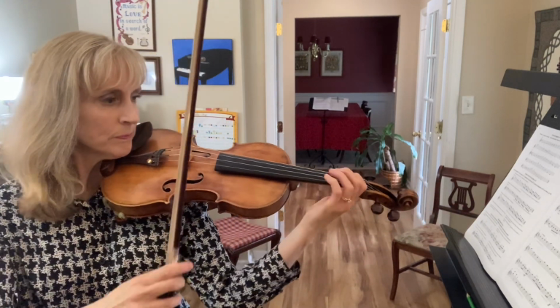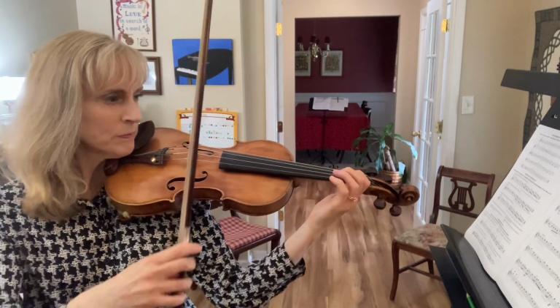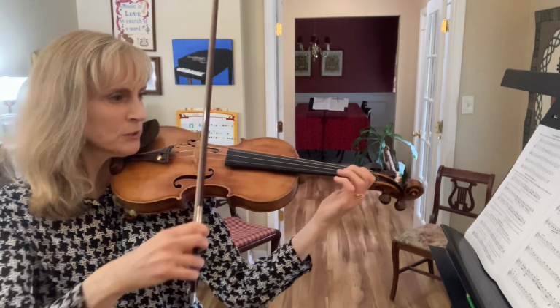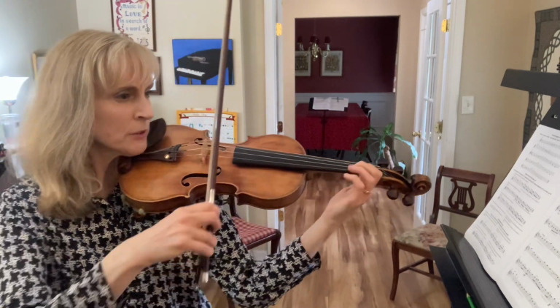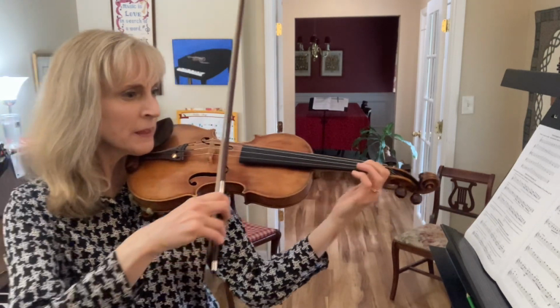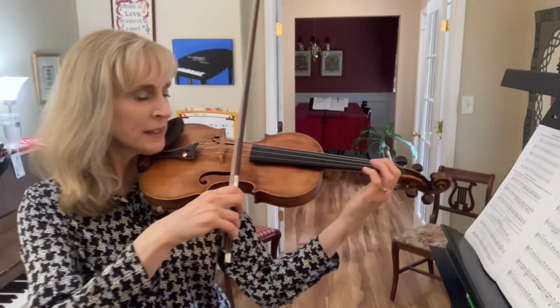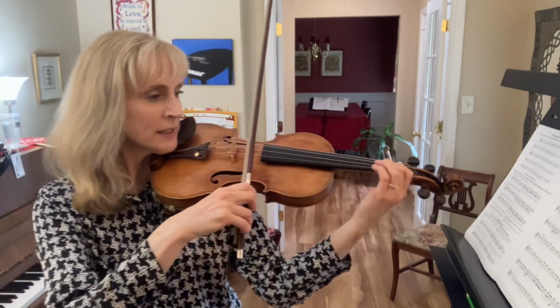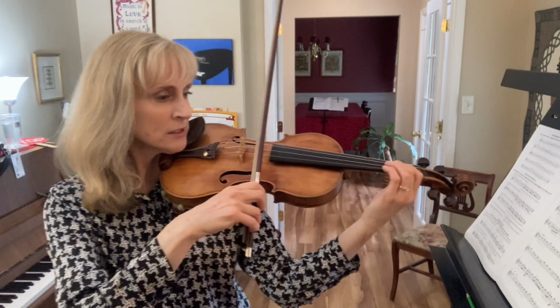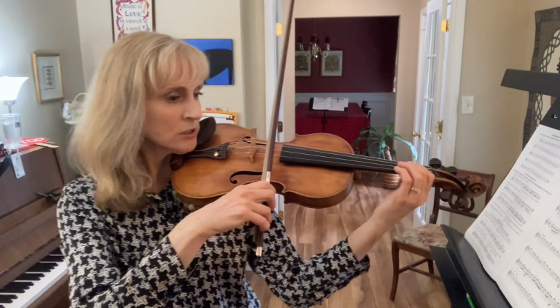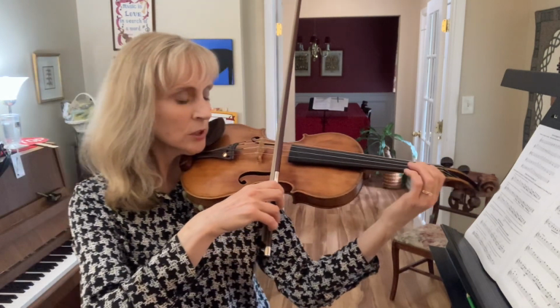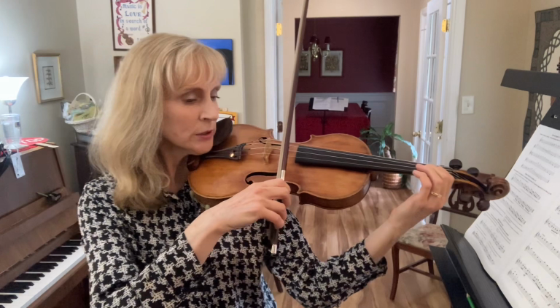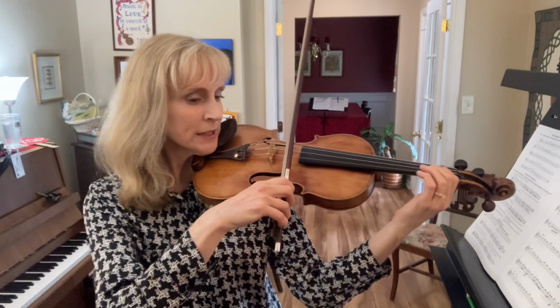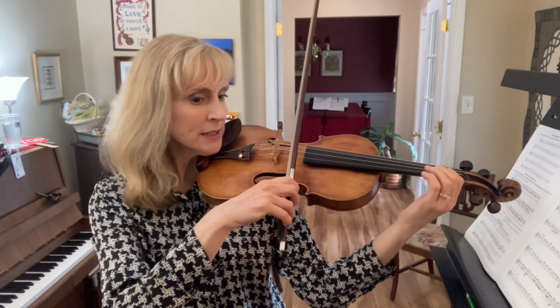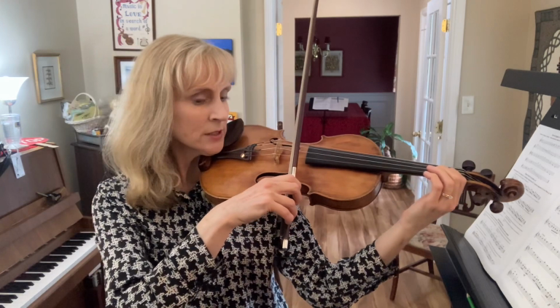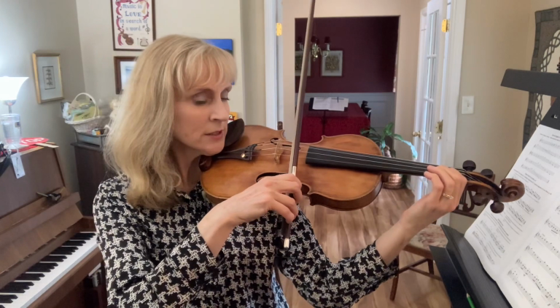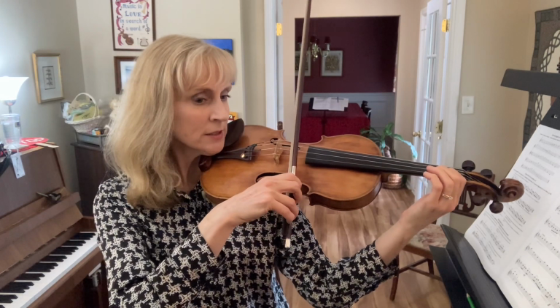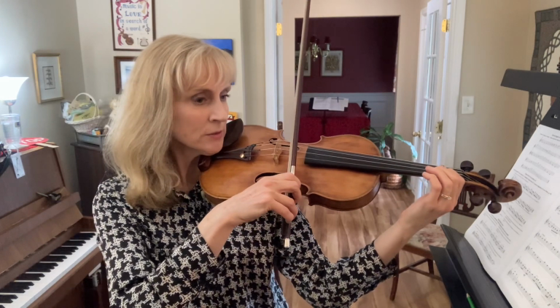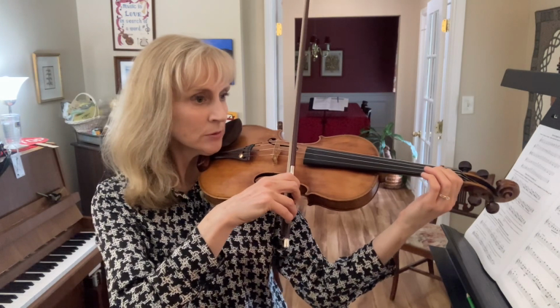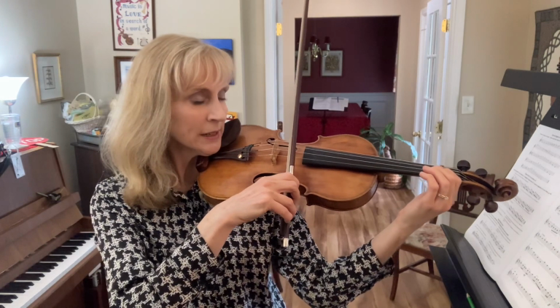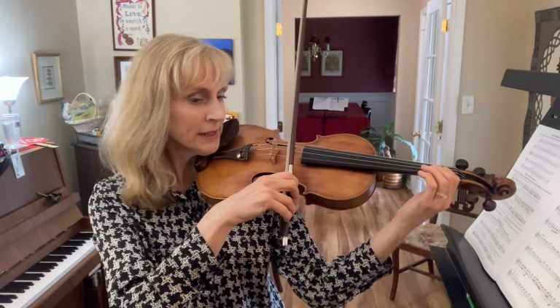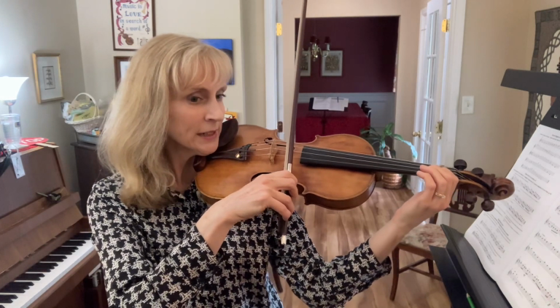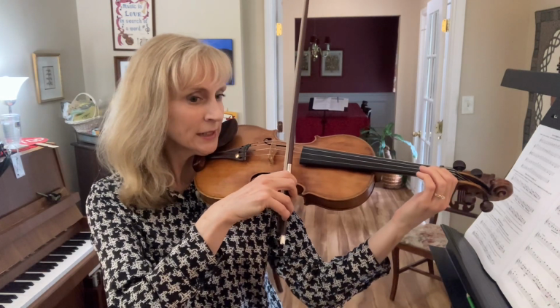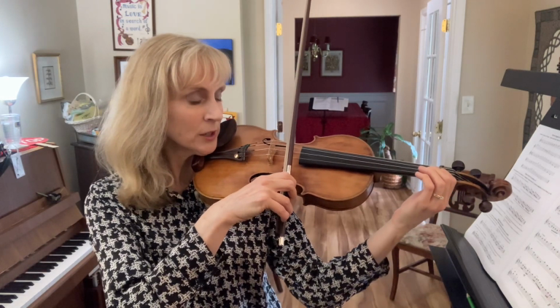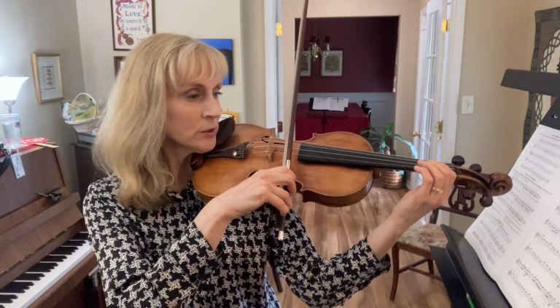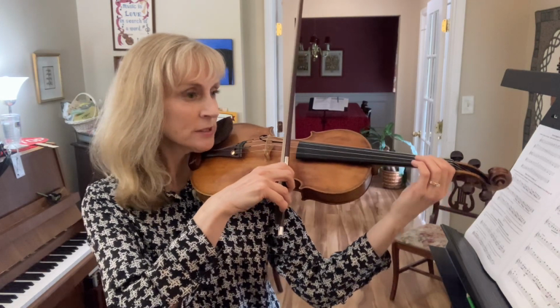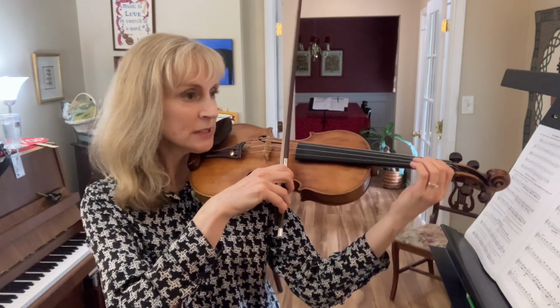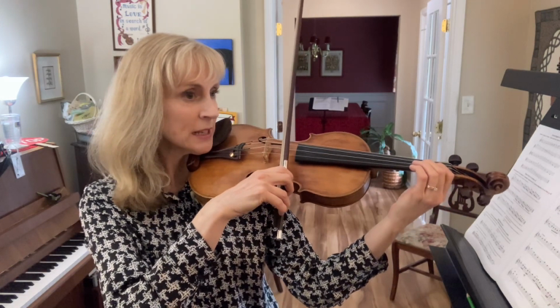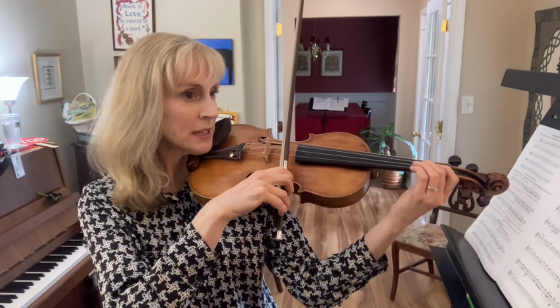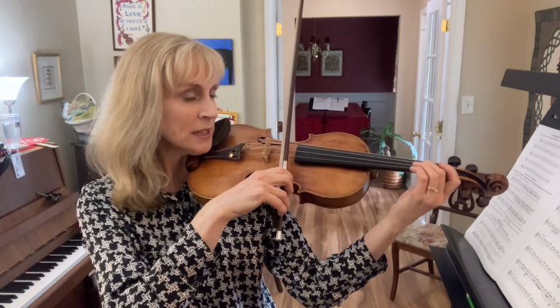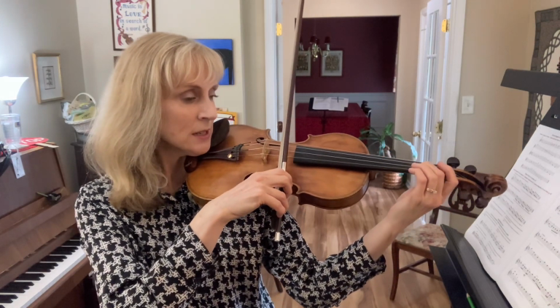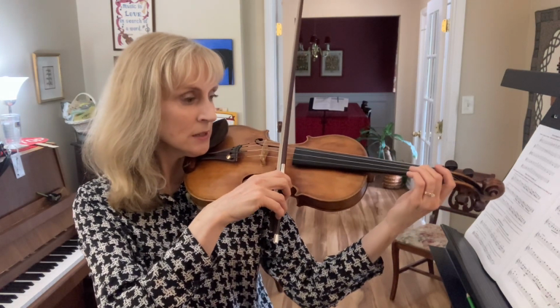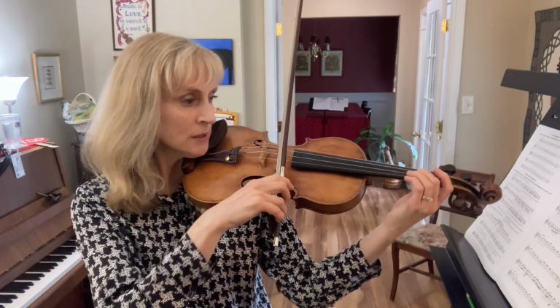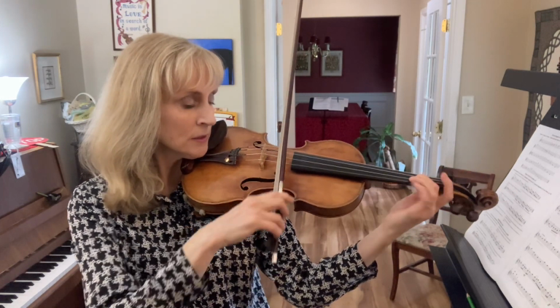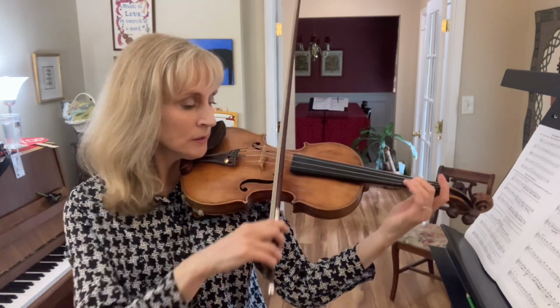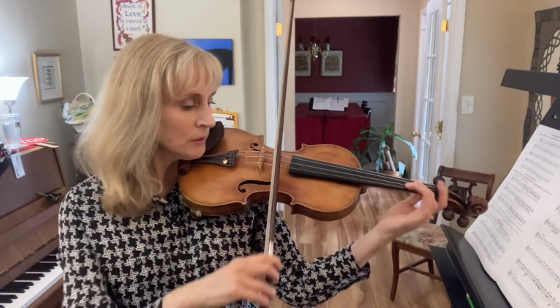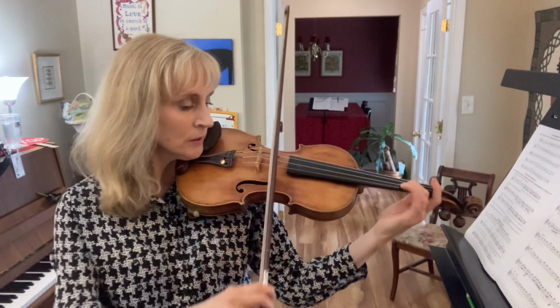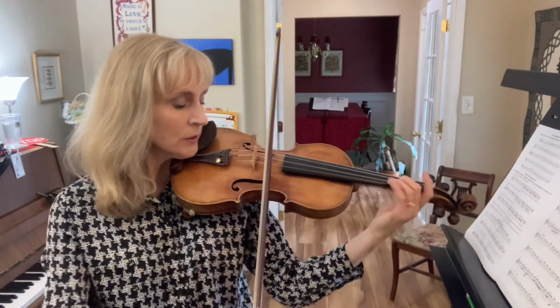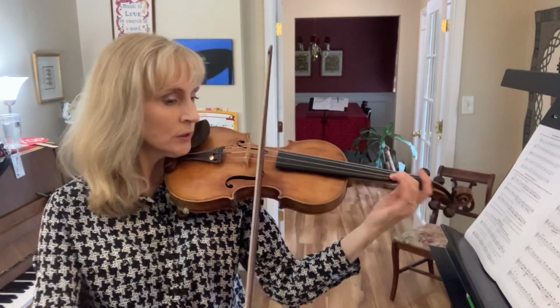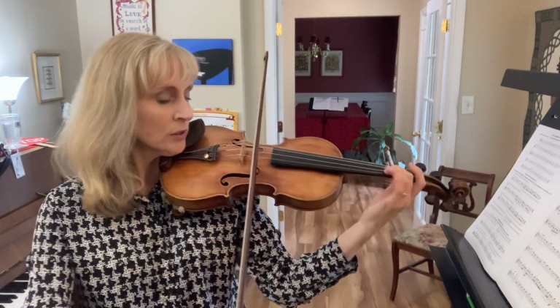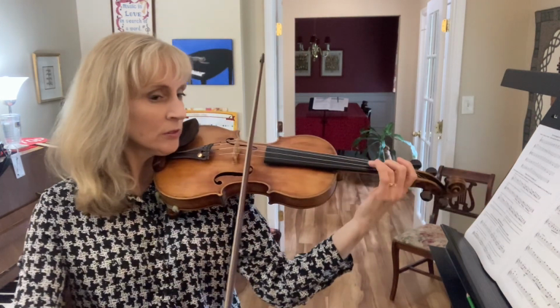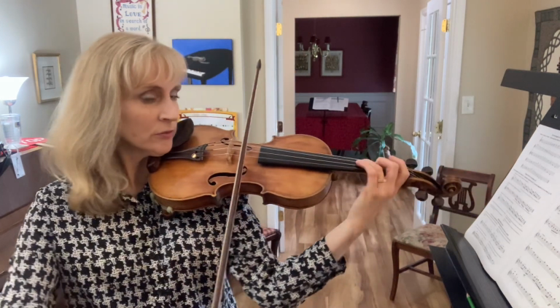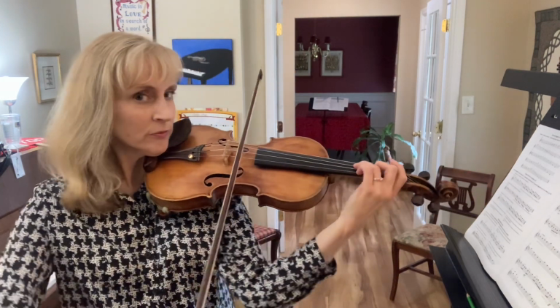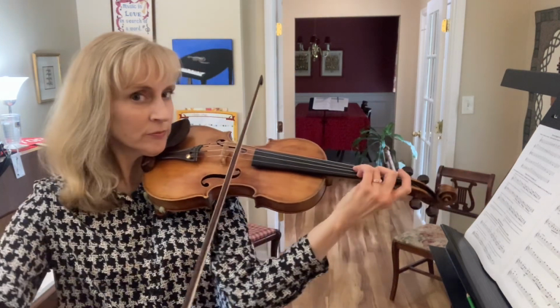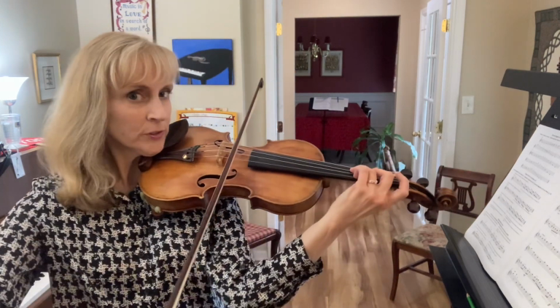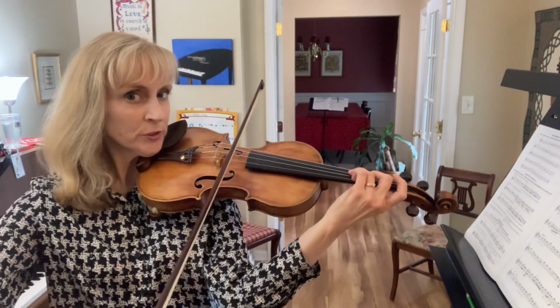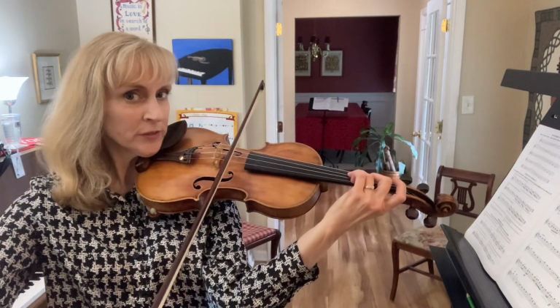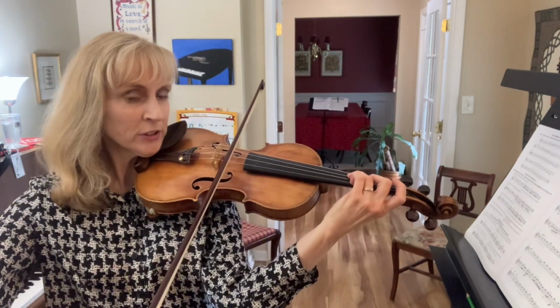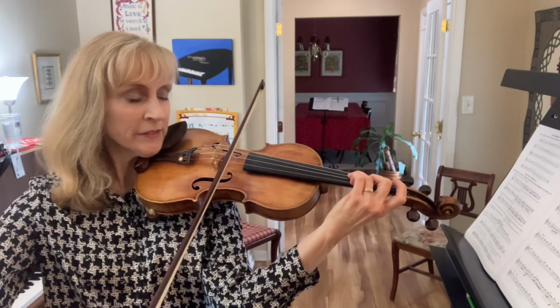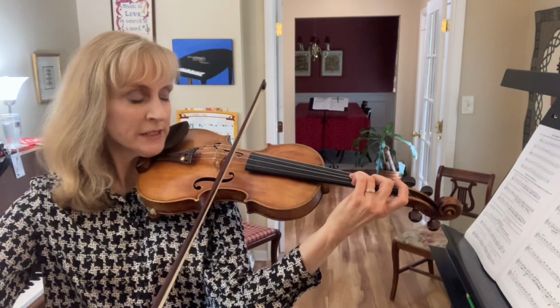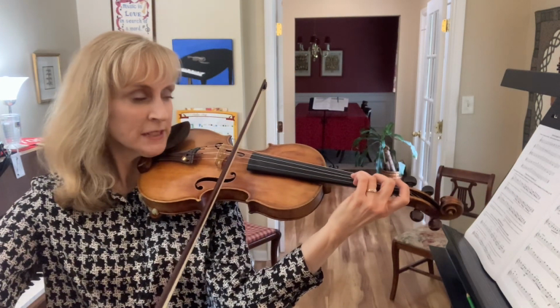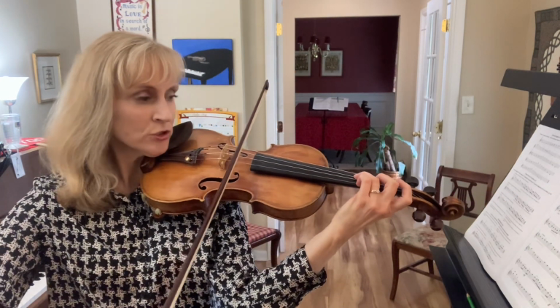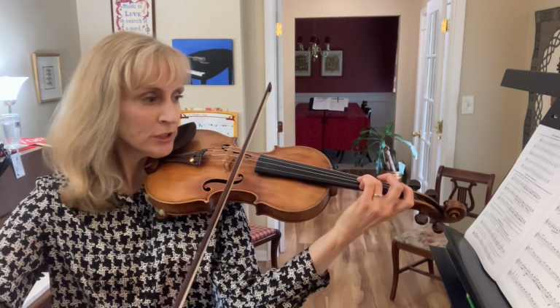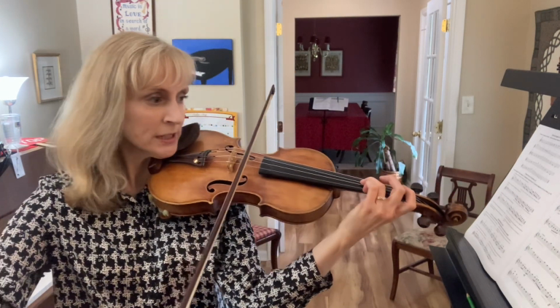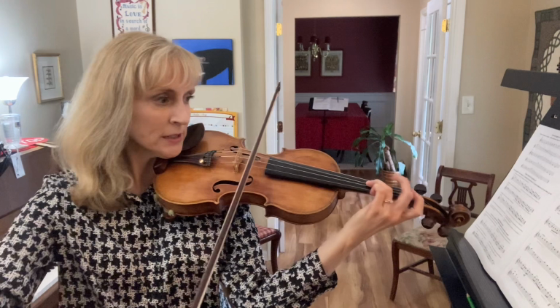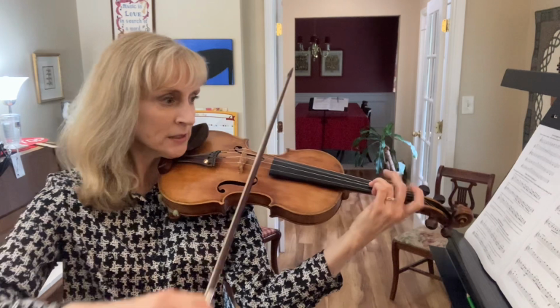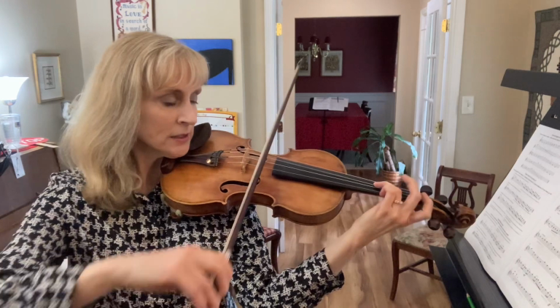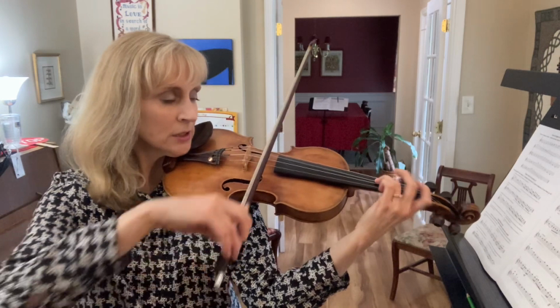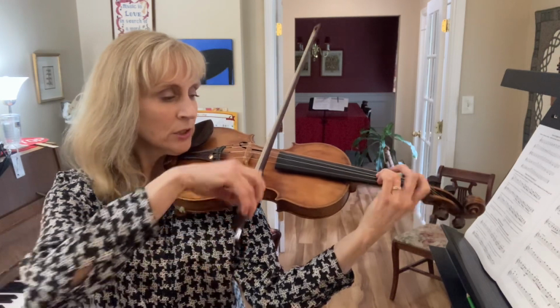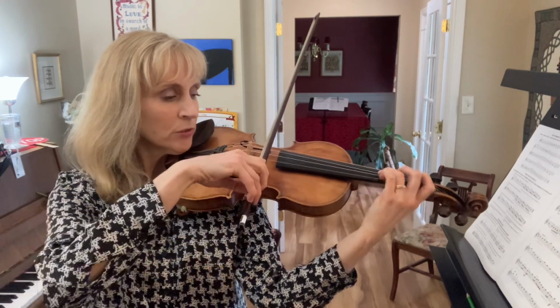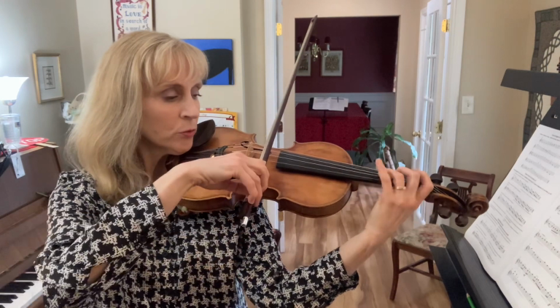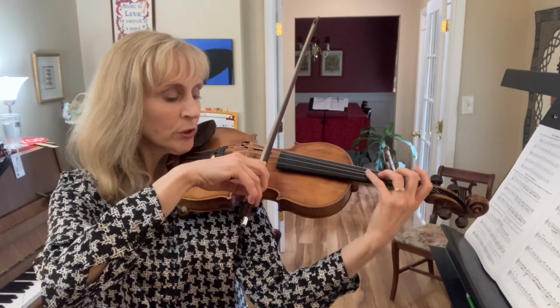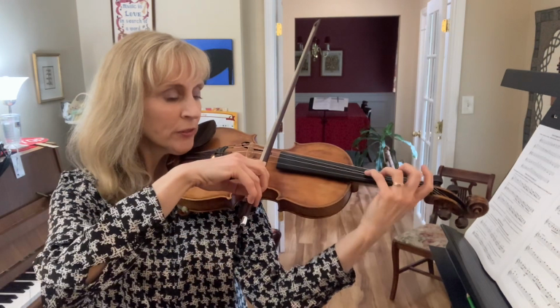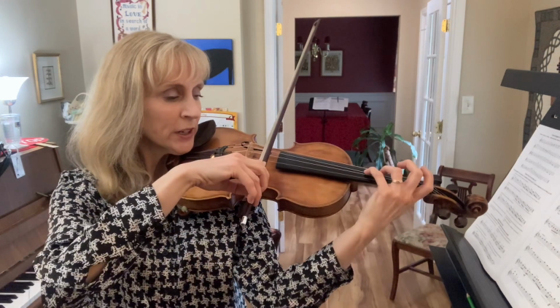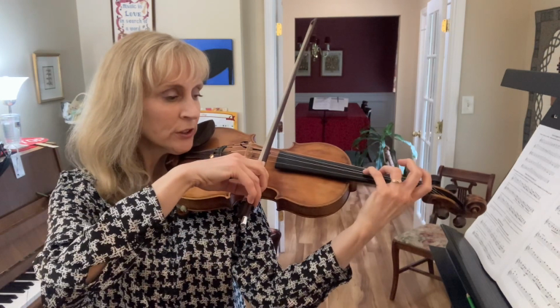Do that again slowly. Ready, go. C. Third finger on the D string. Fourth finger.